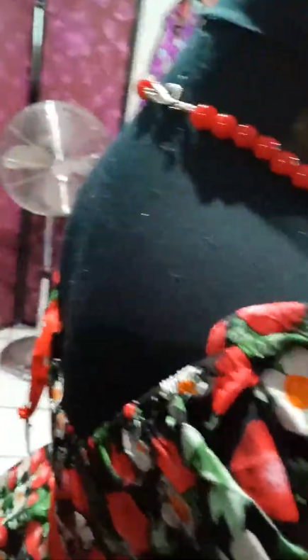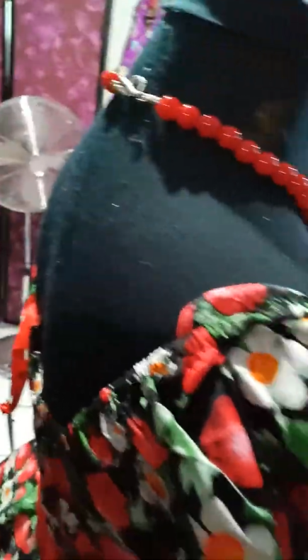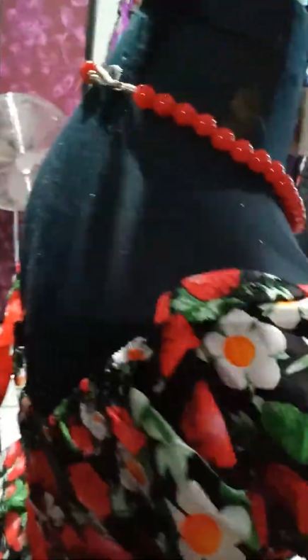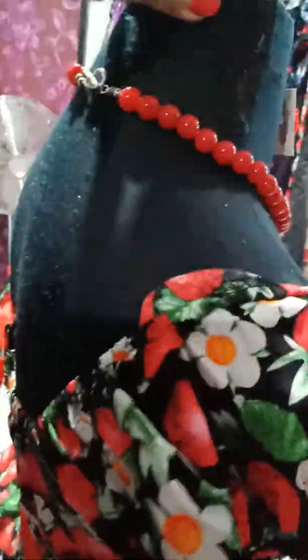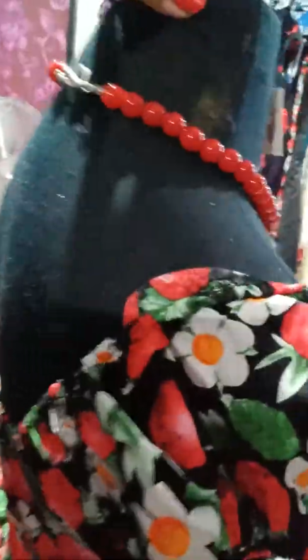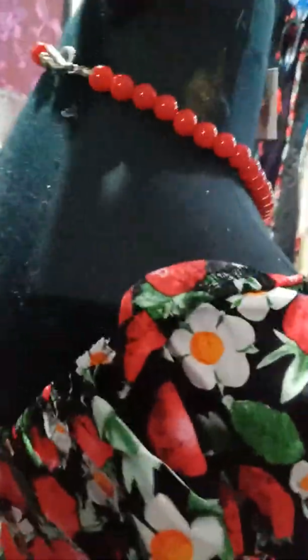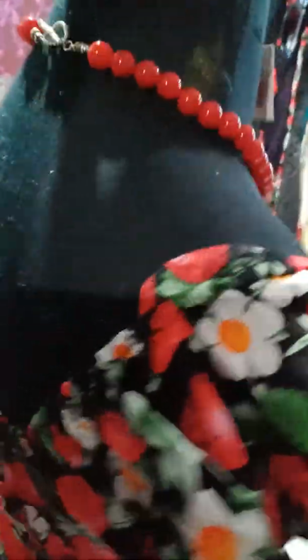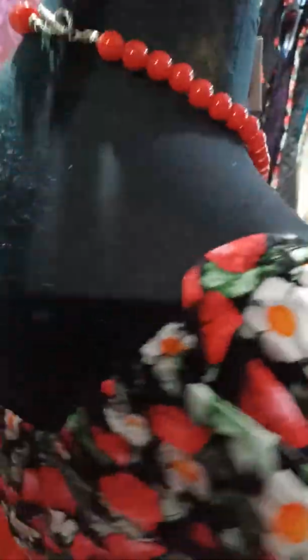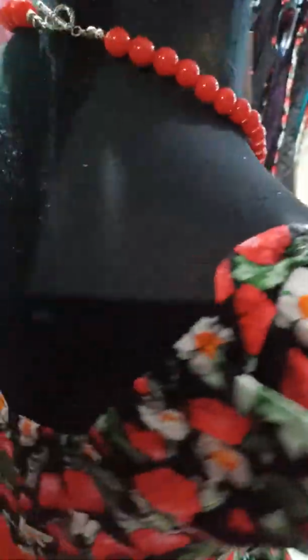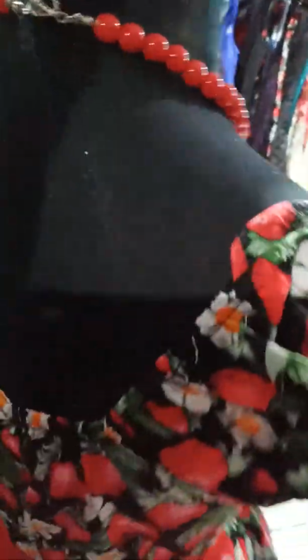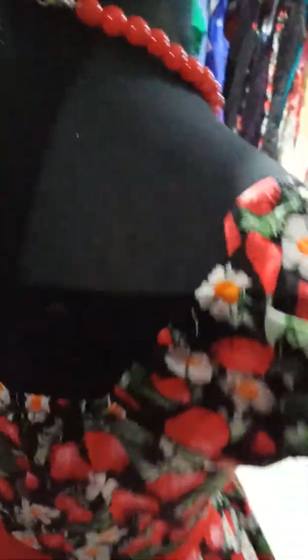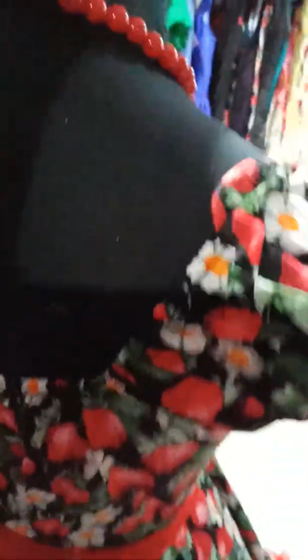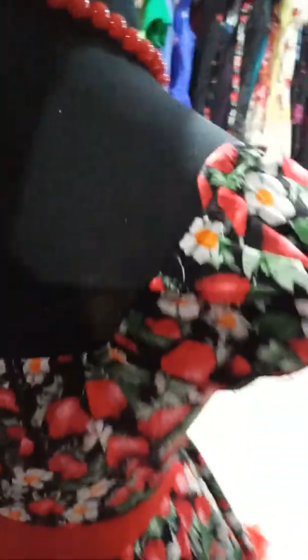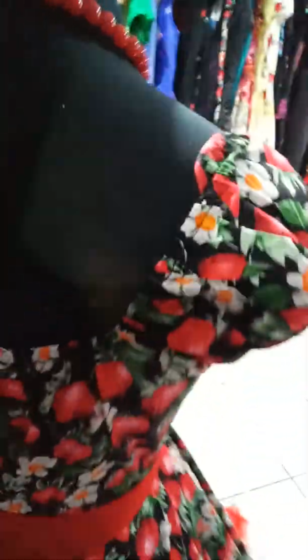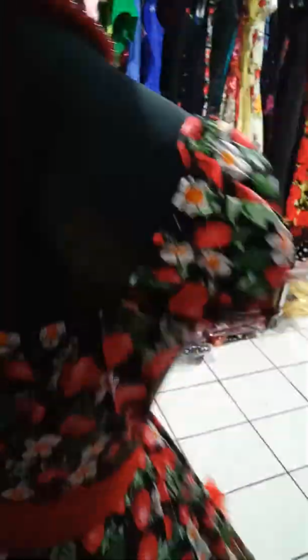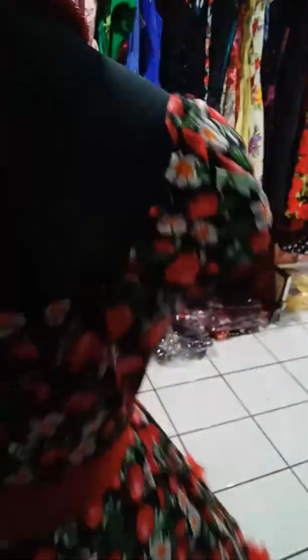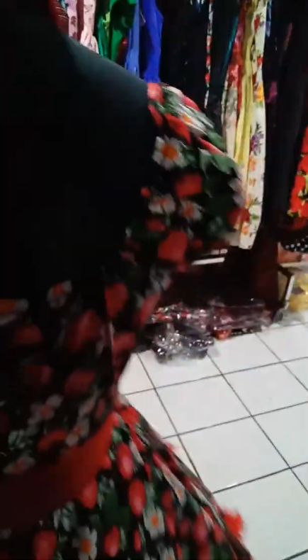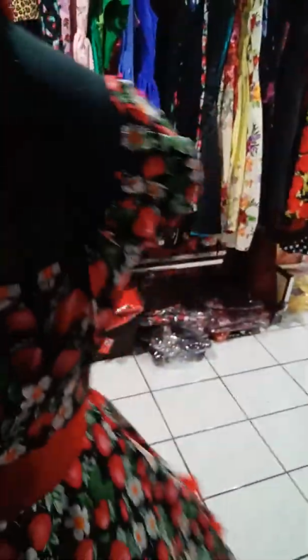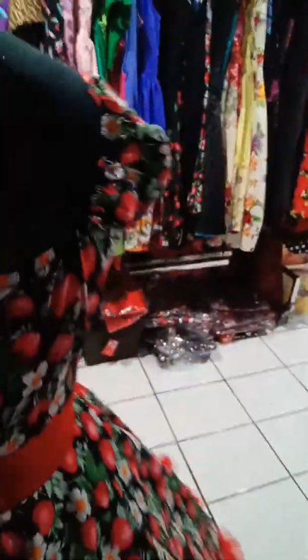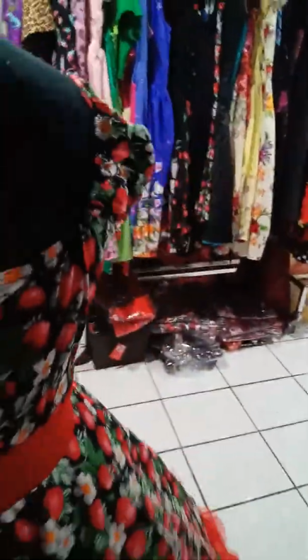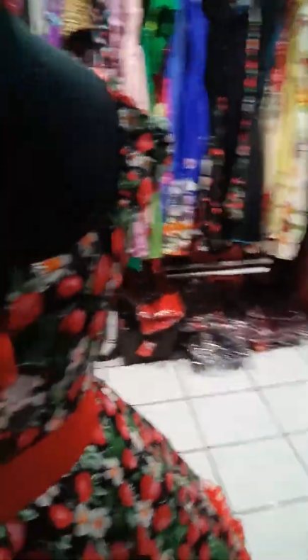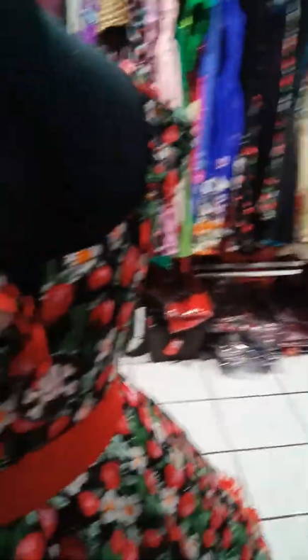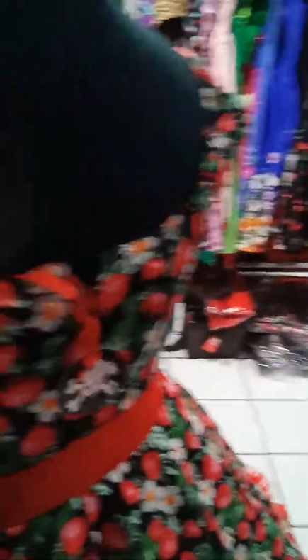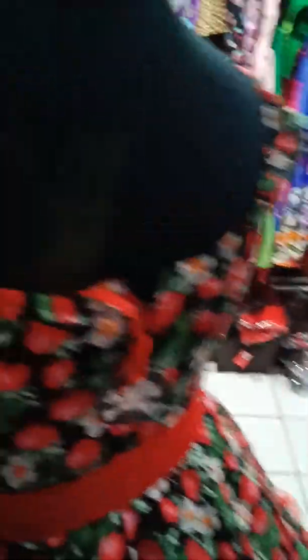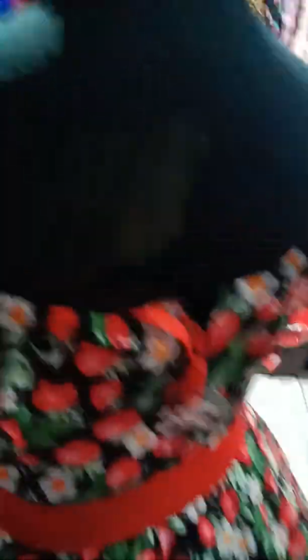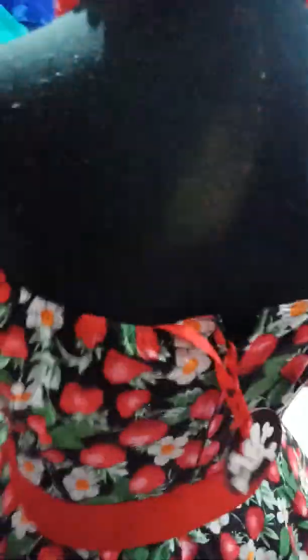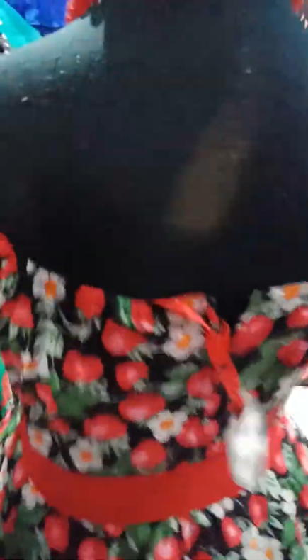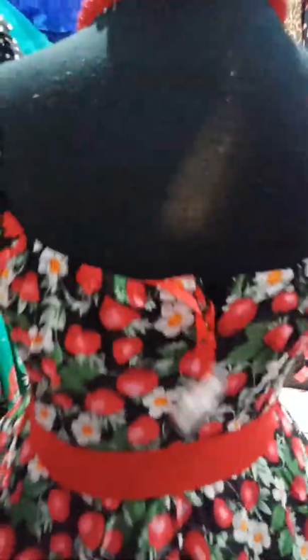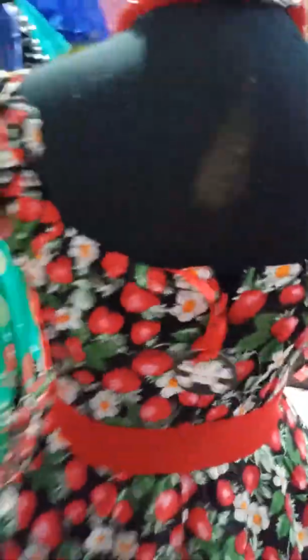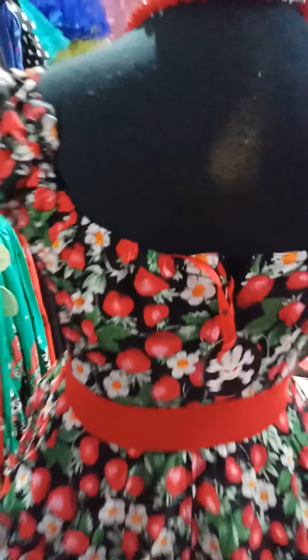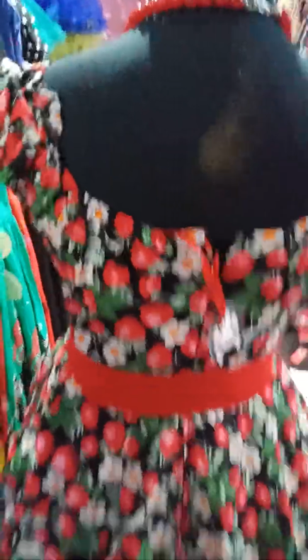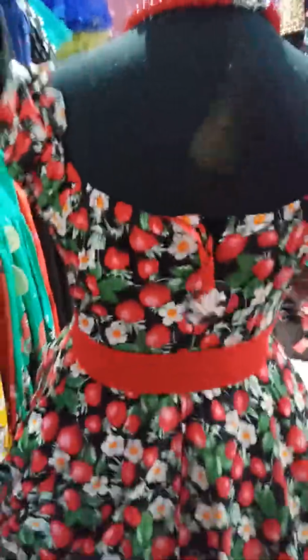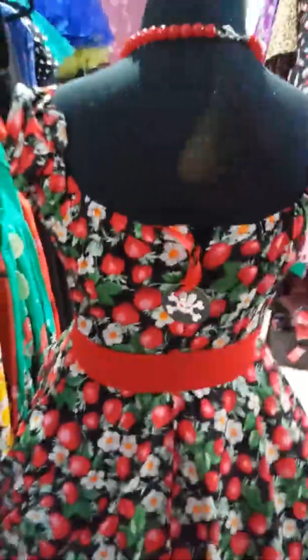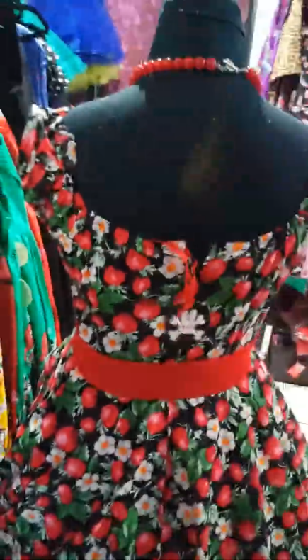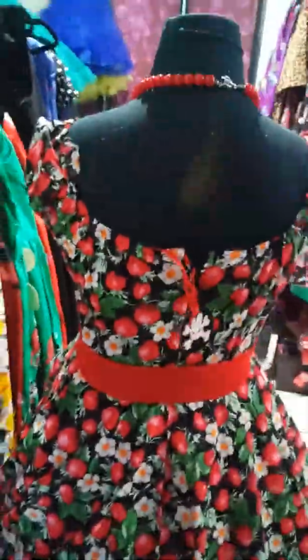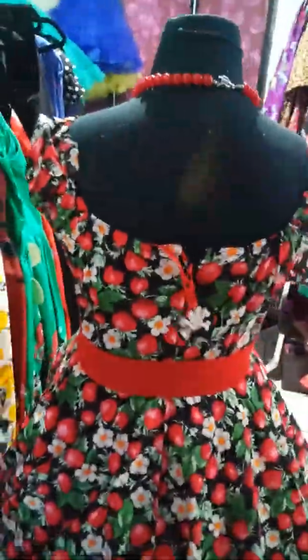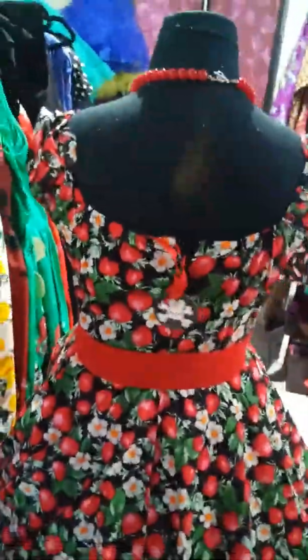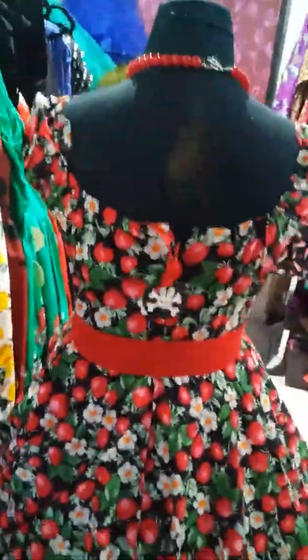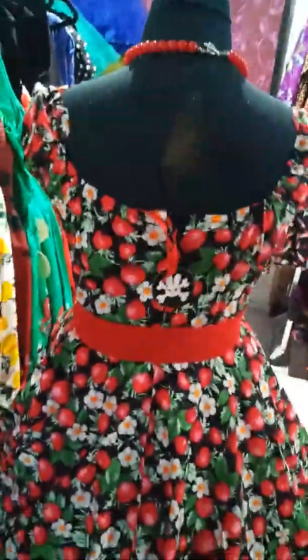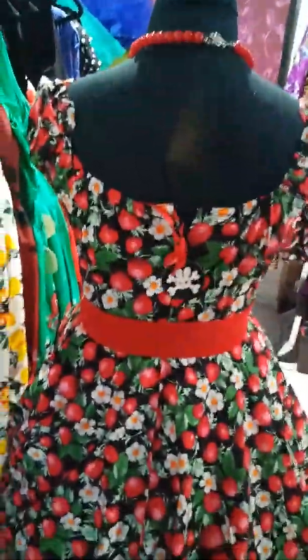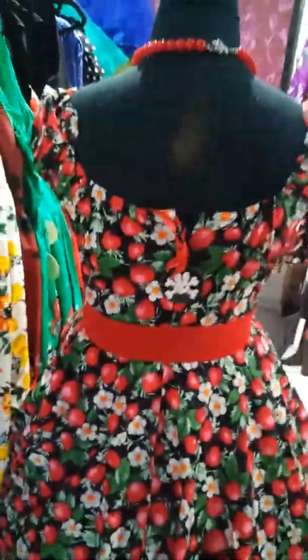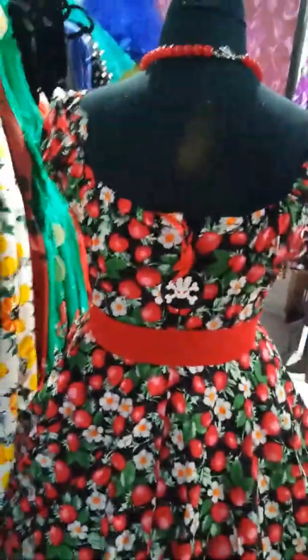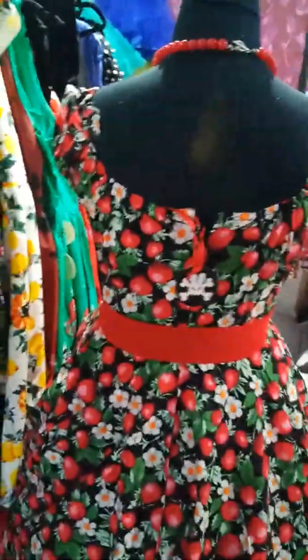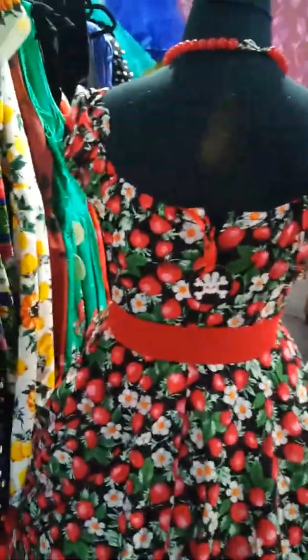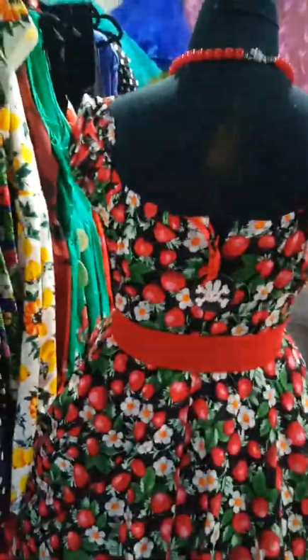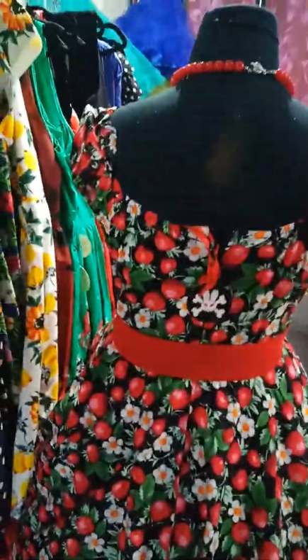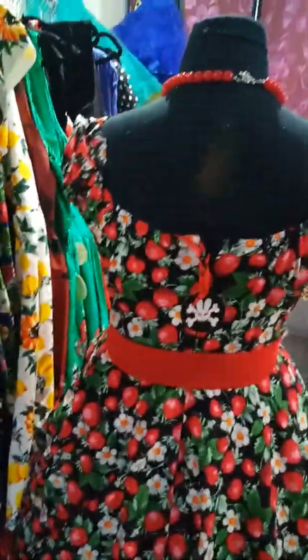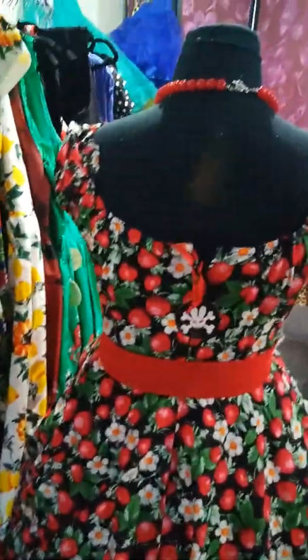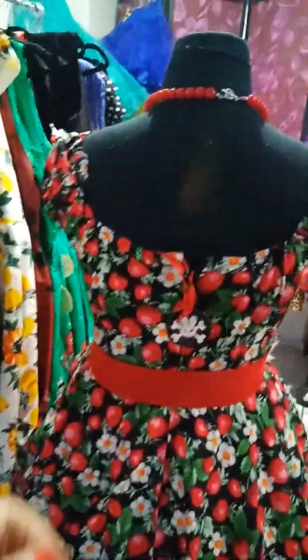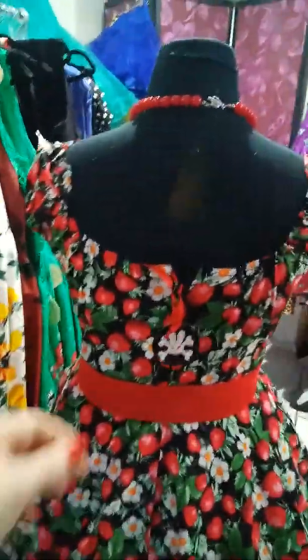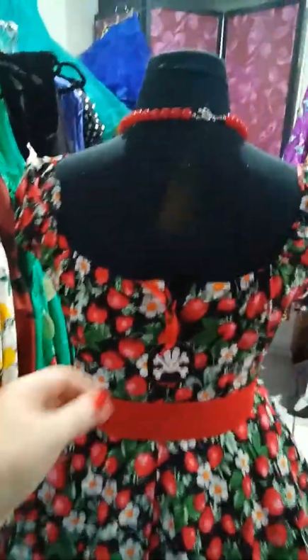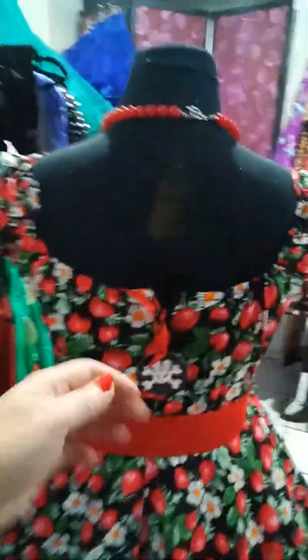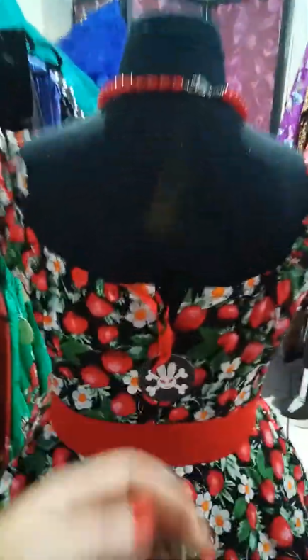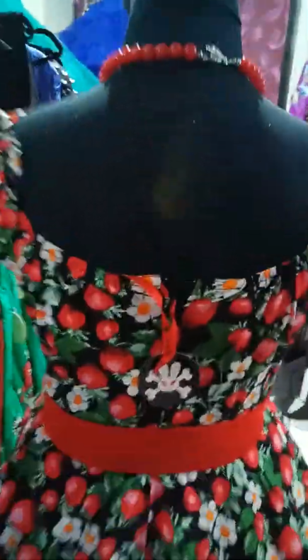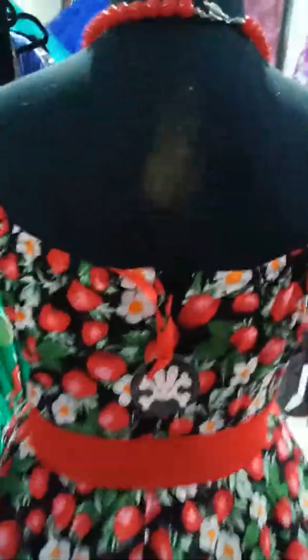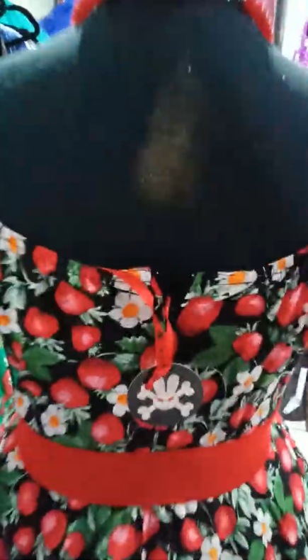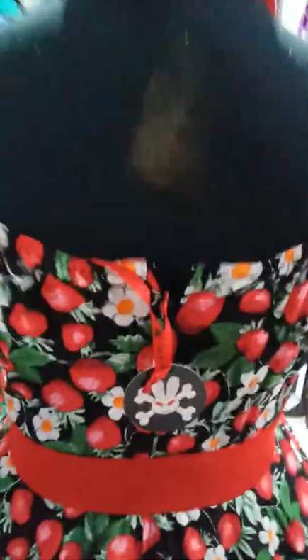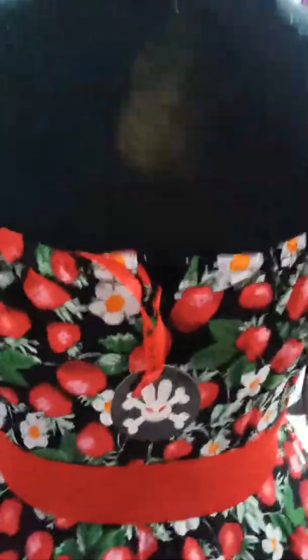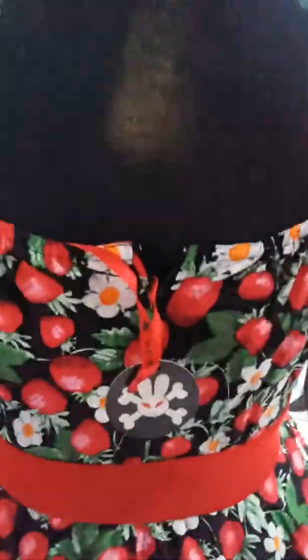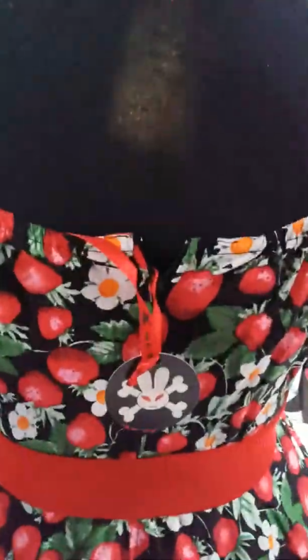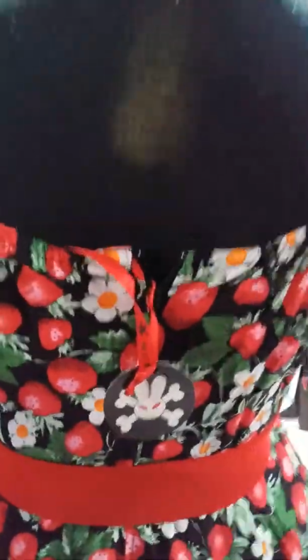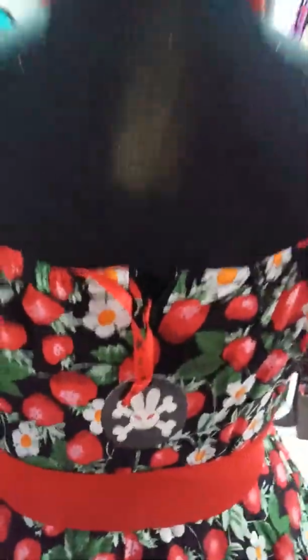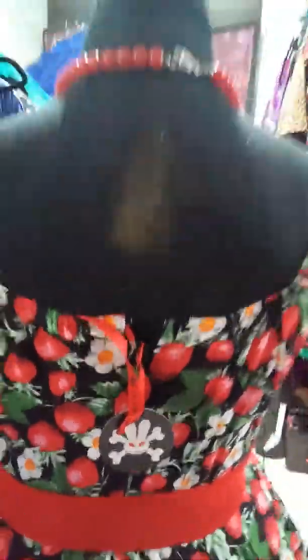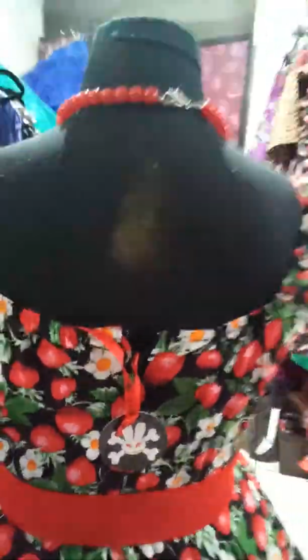It's got elastic all the way around and around the back also. It's got a kind of a scooped neck there. It's a Hellbunny dress as you can see.